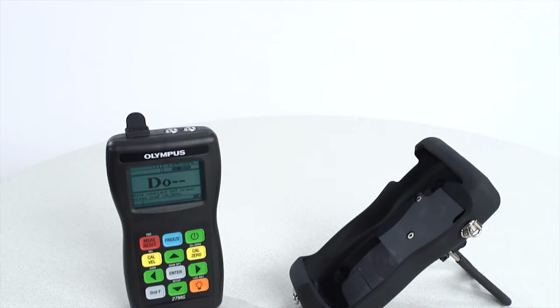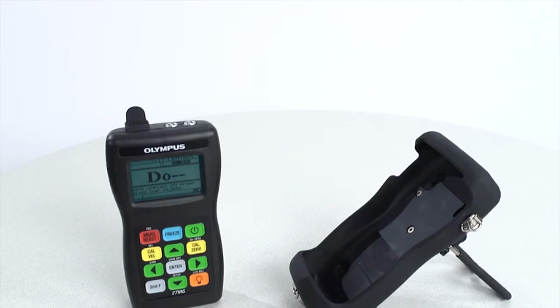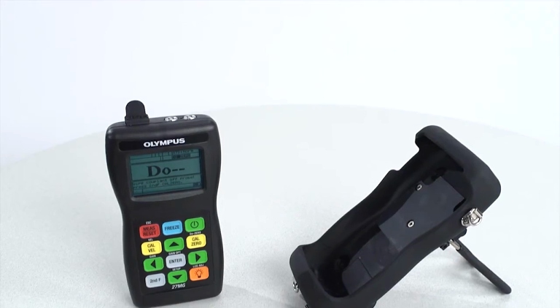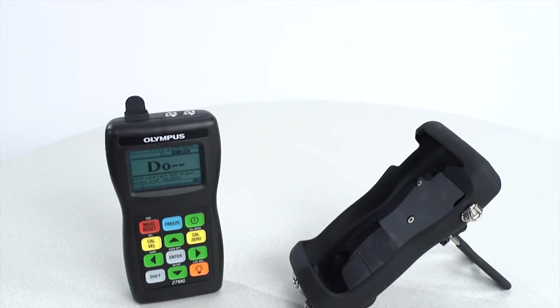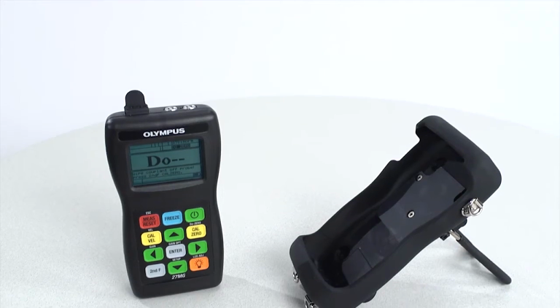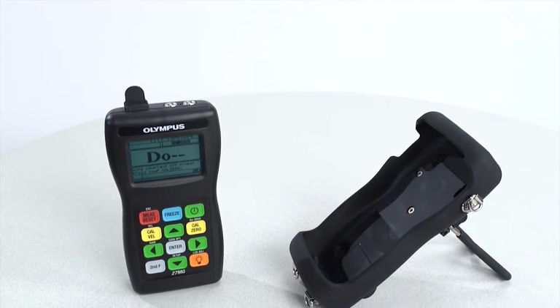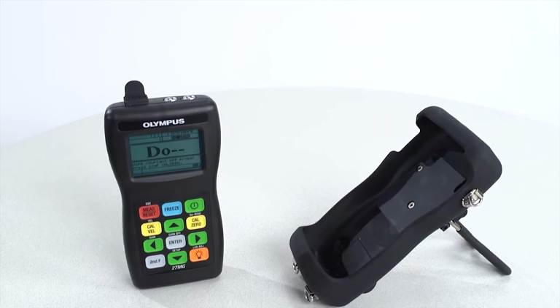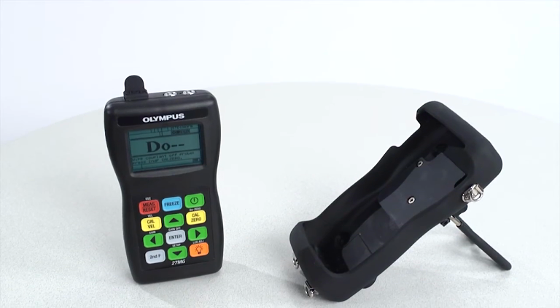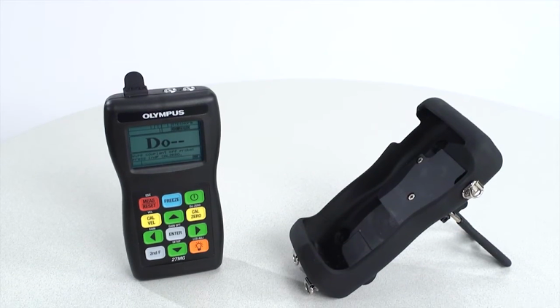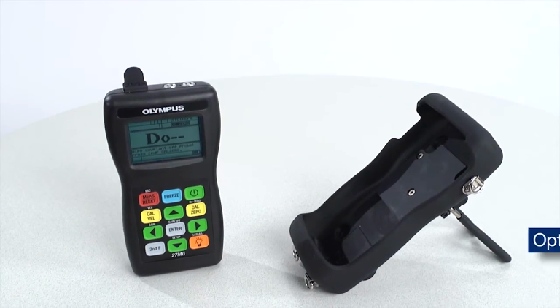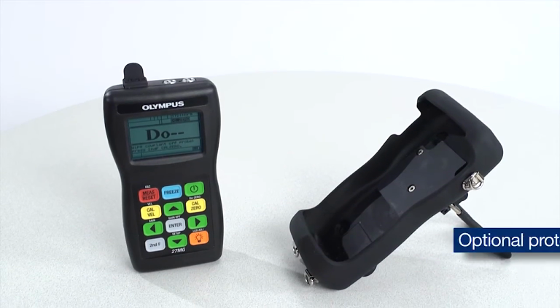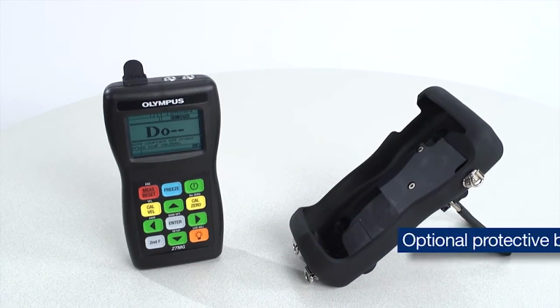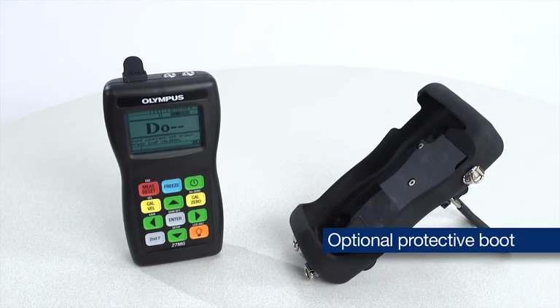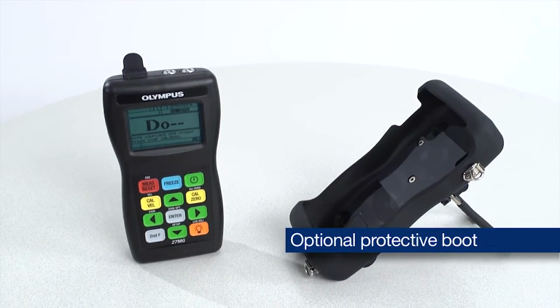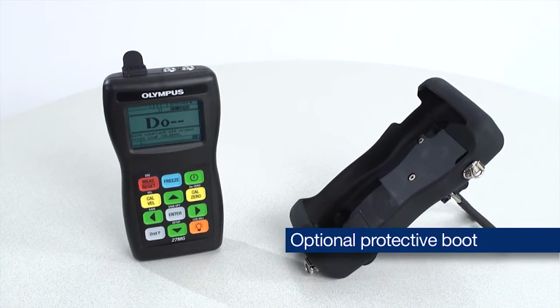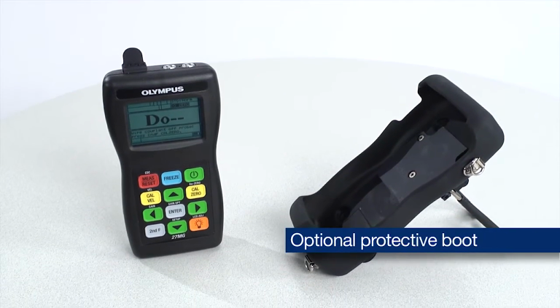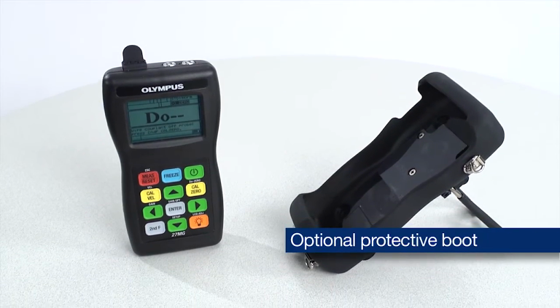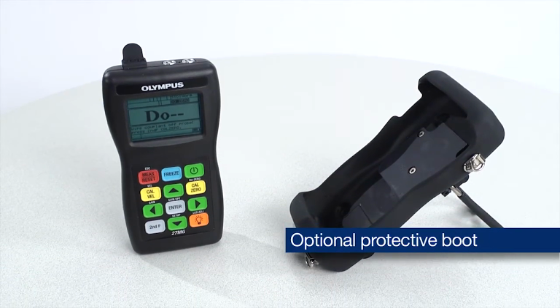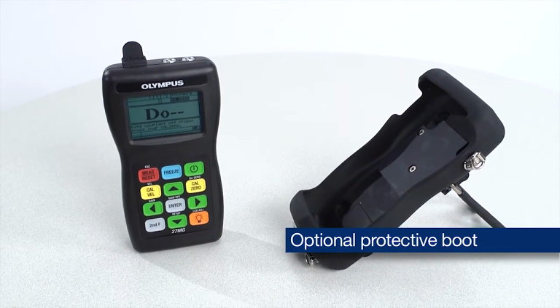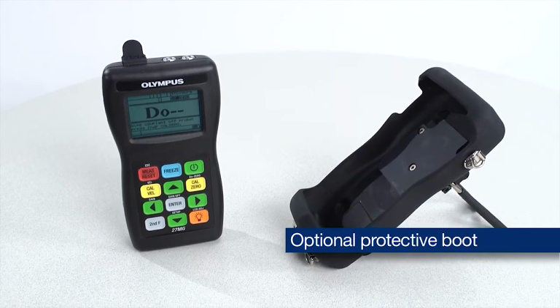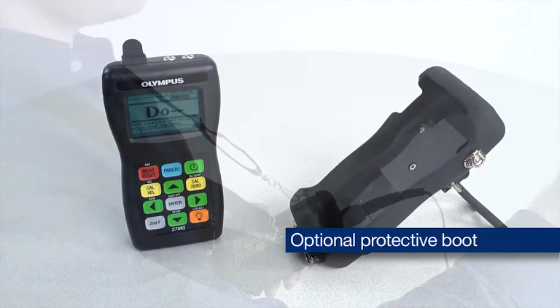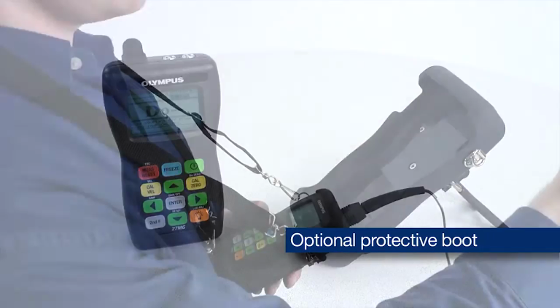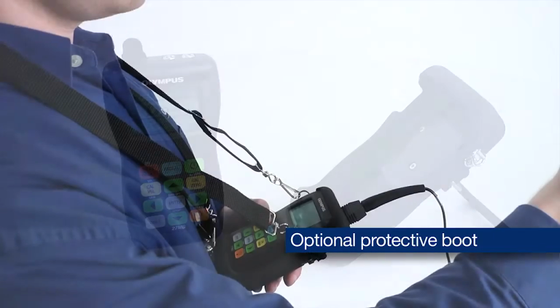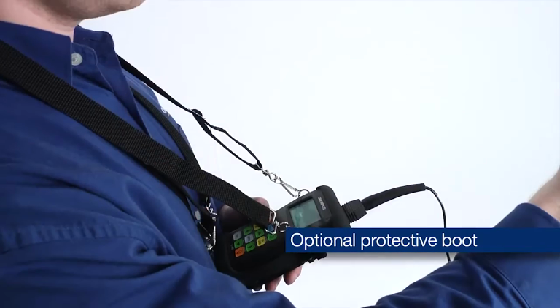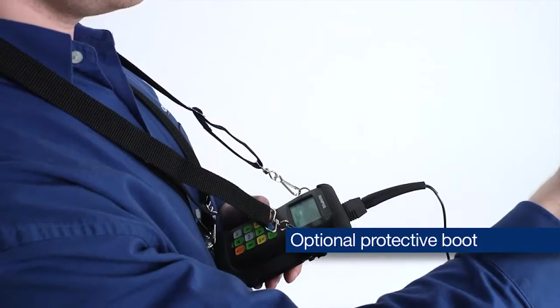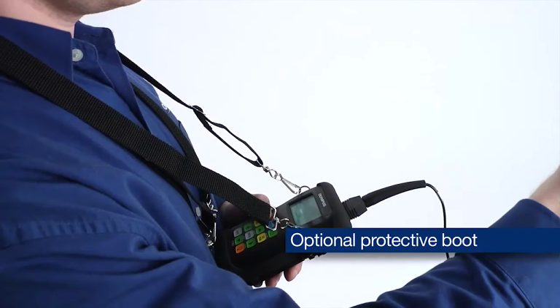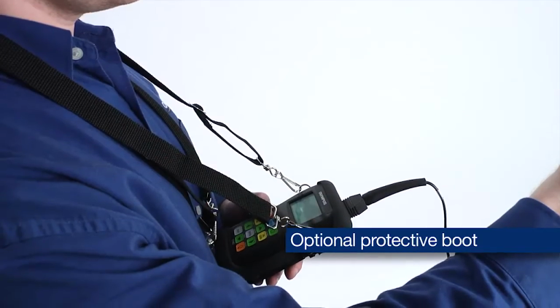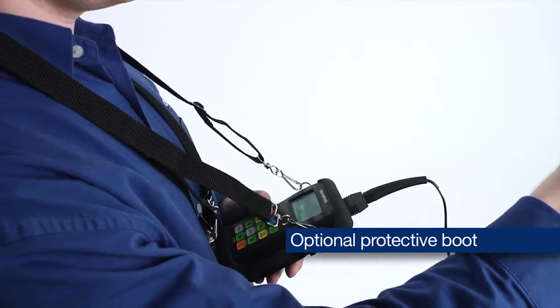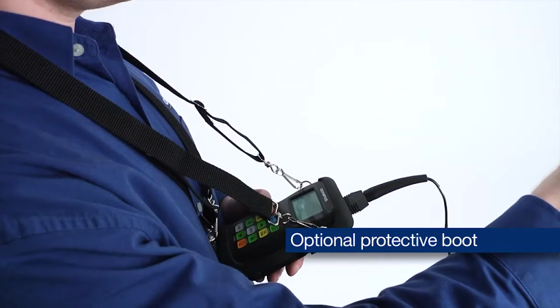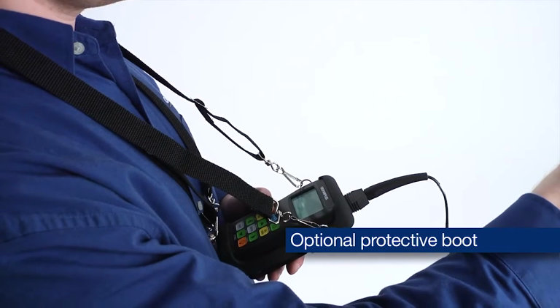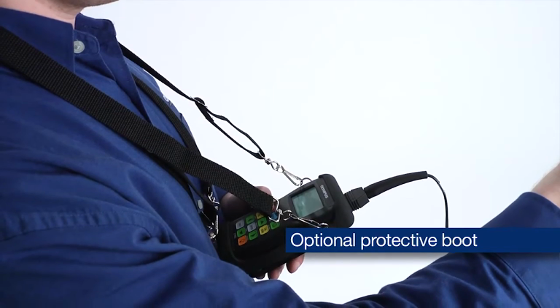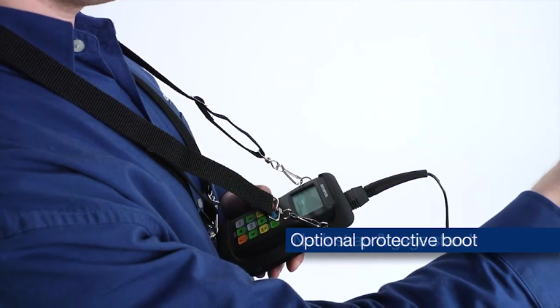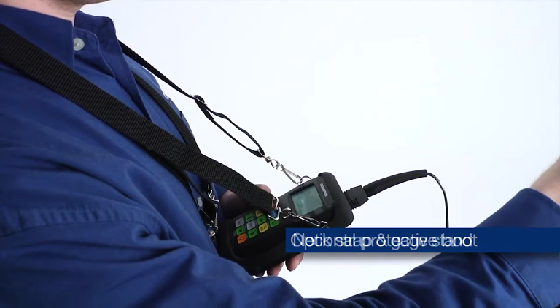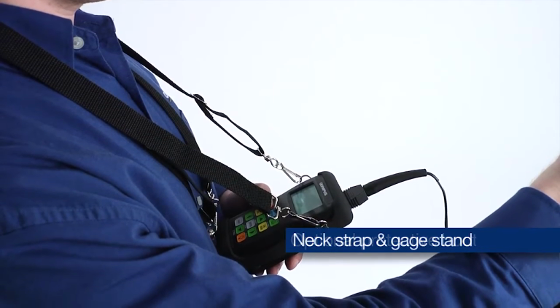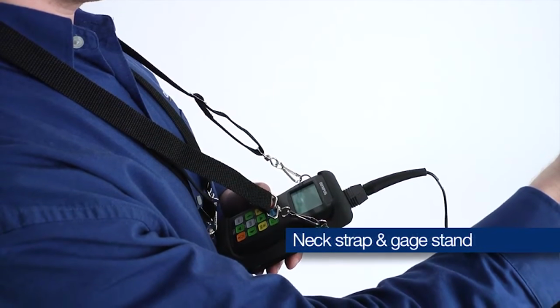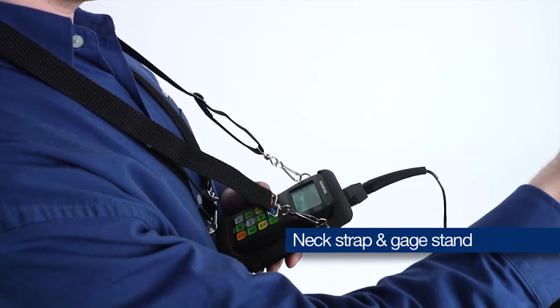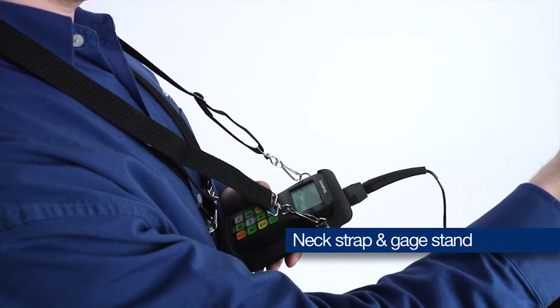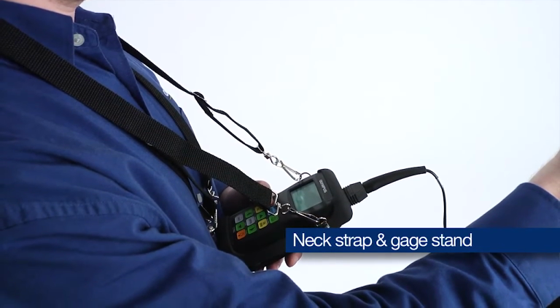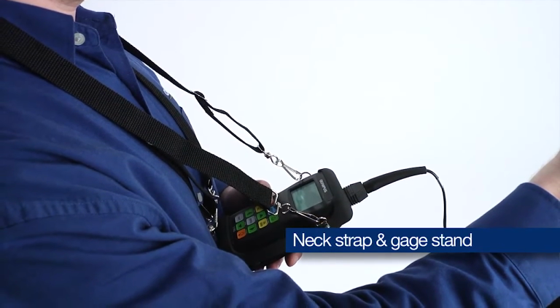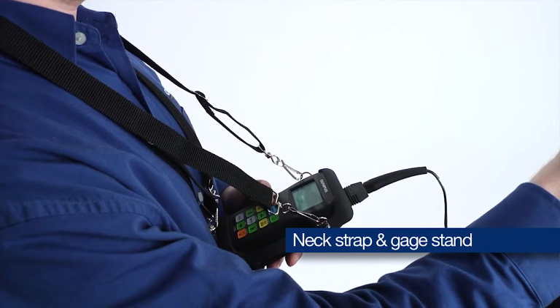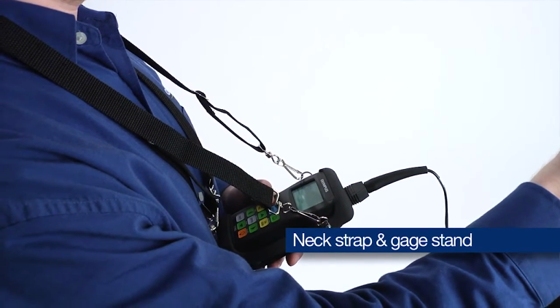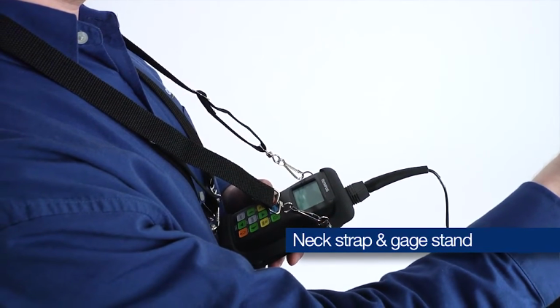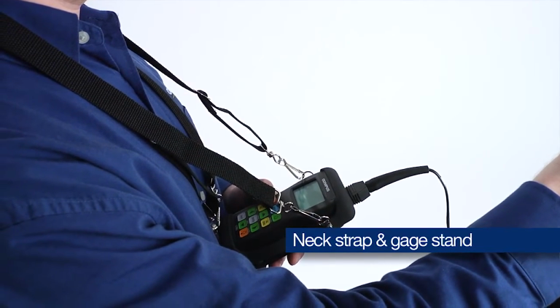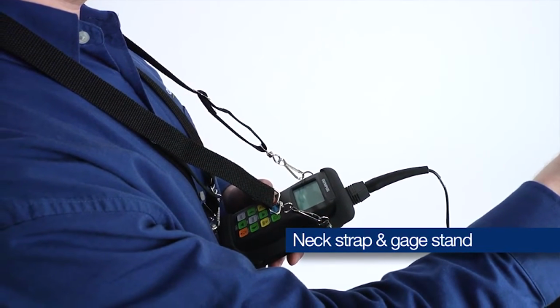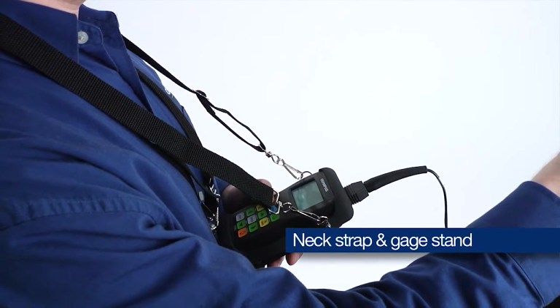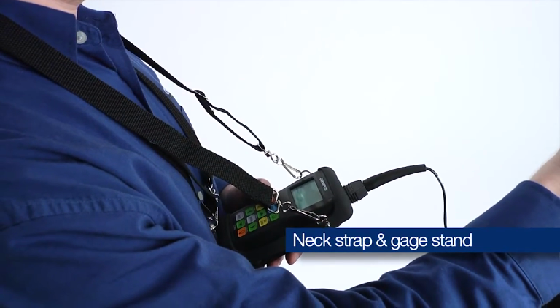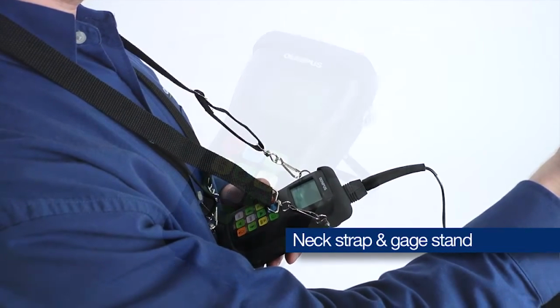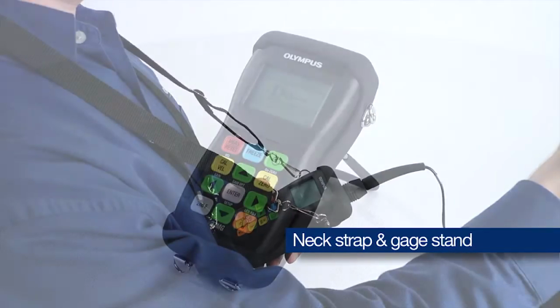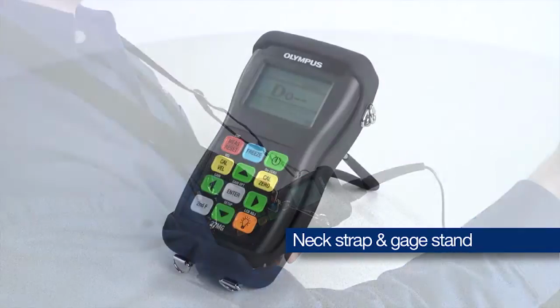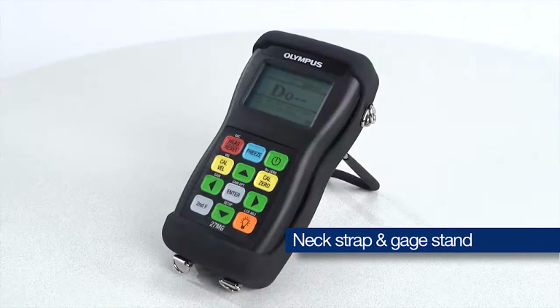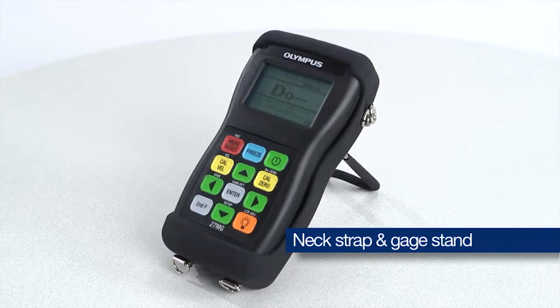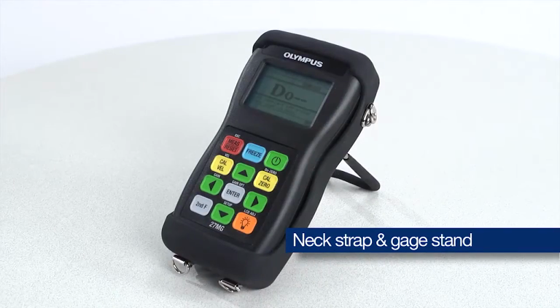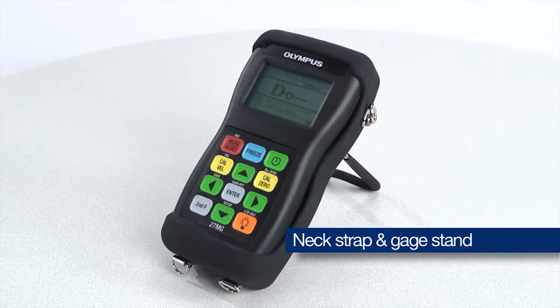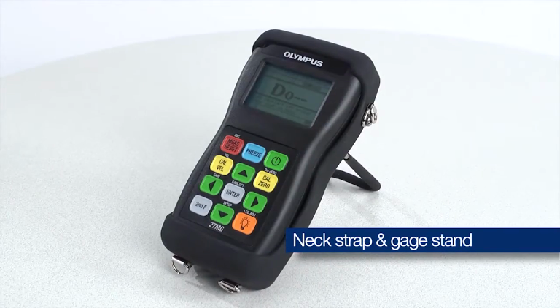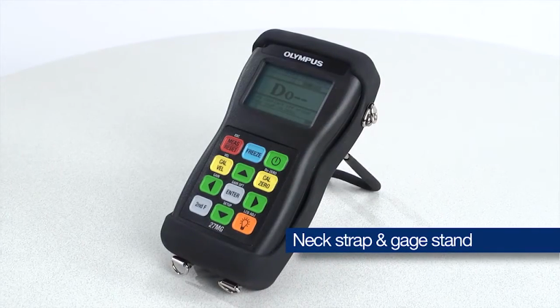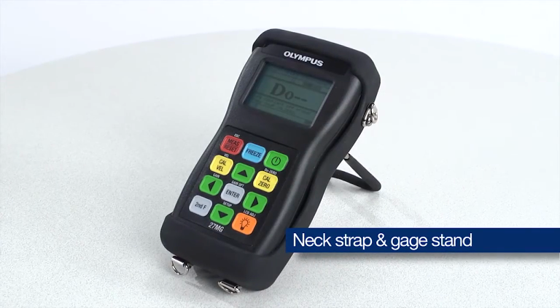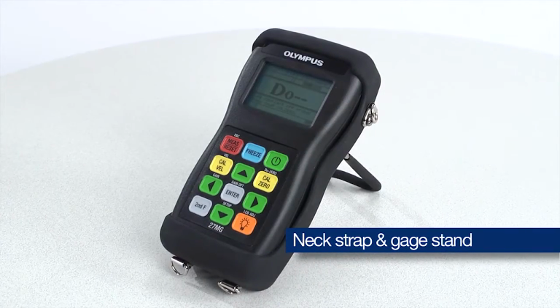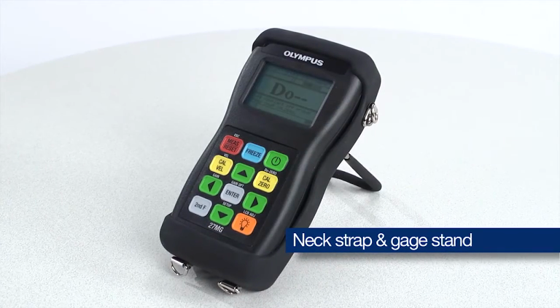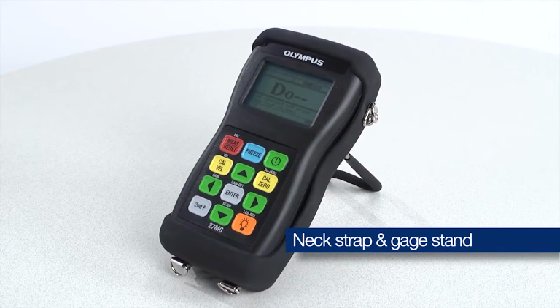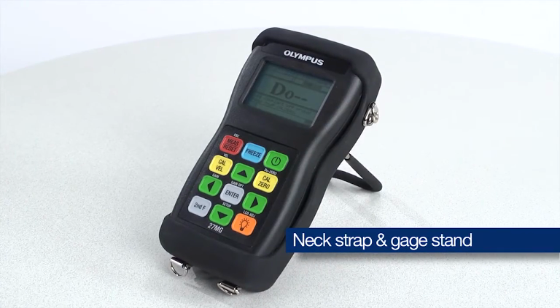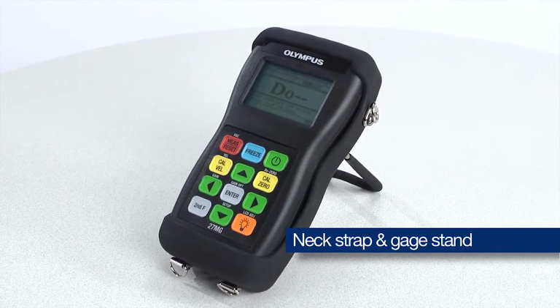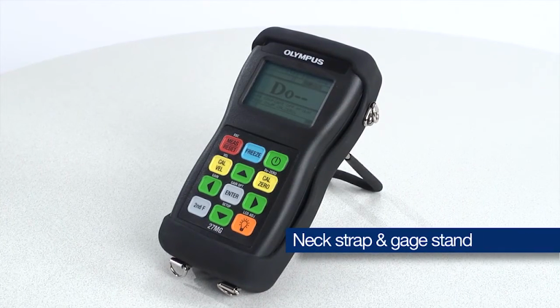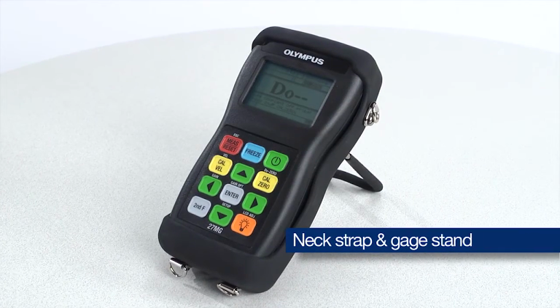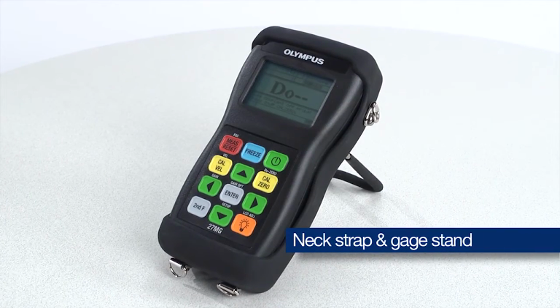An optional rubber protective boot is available and can be used with a neck strap or with the gauge stand for benchtop operation.